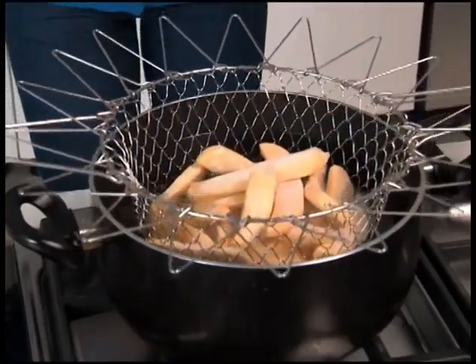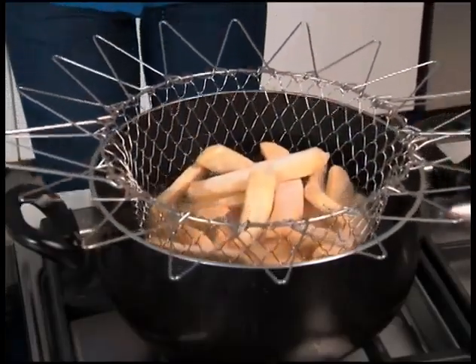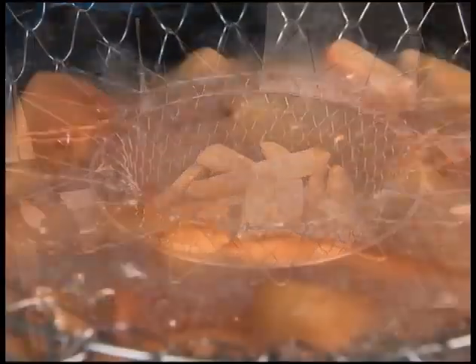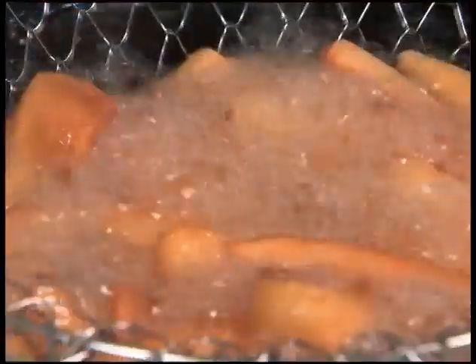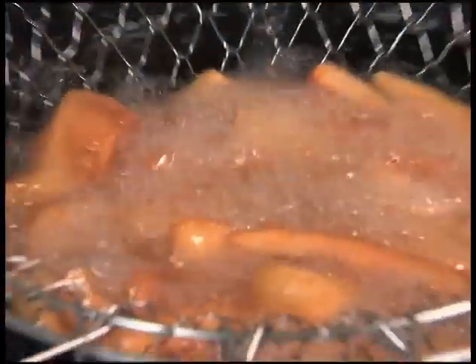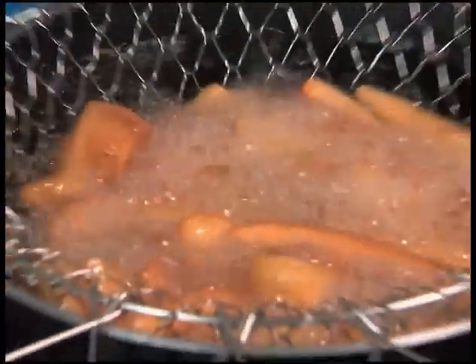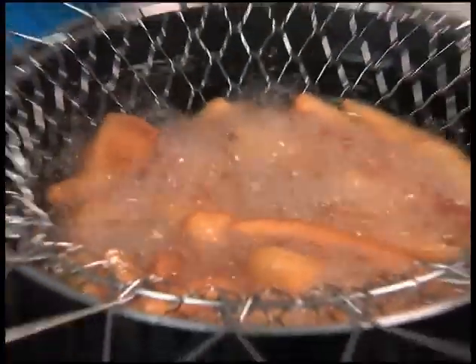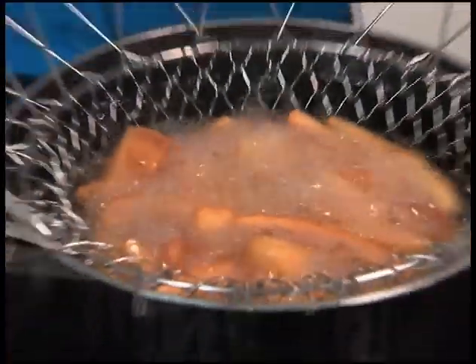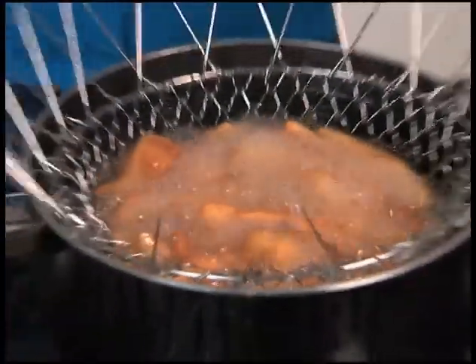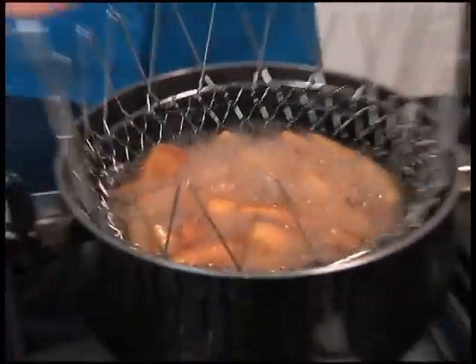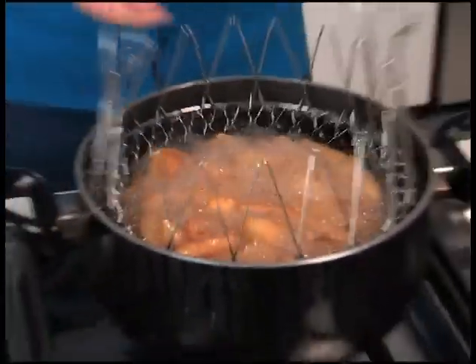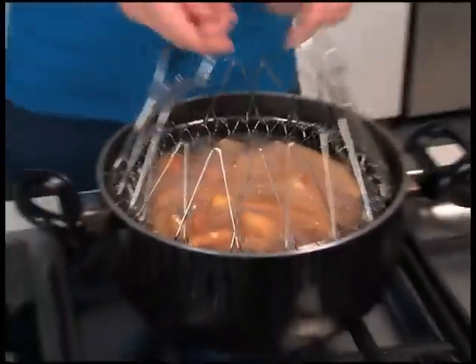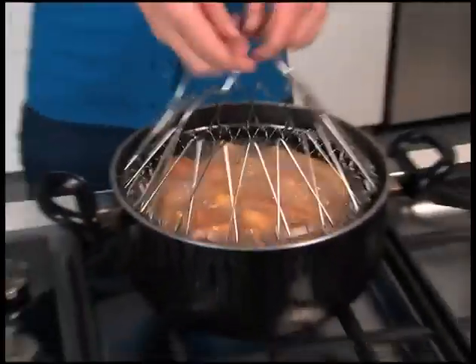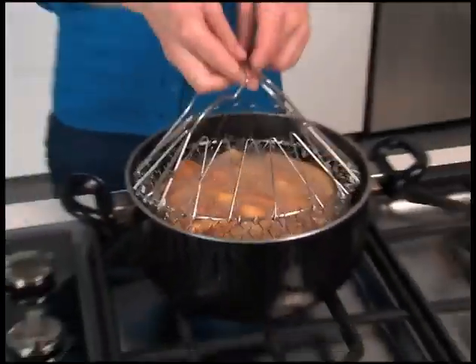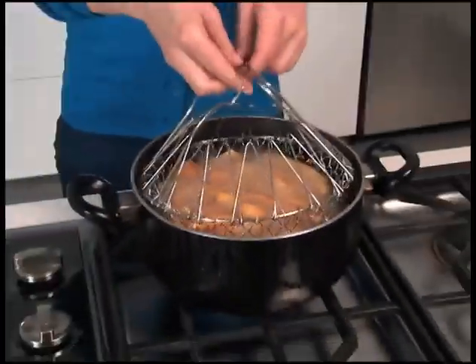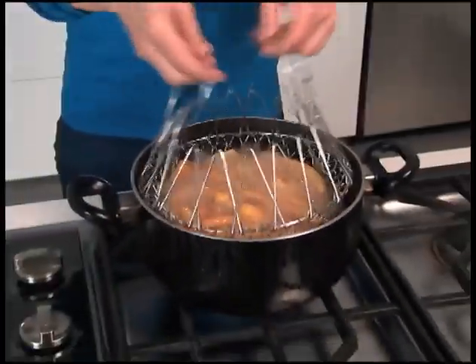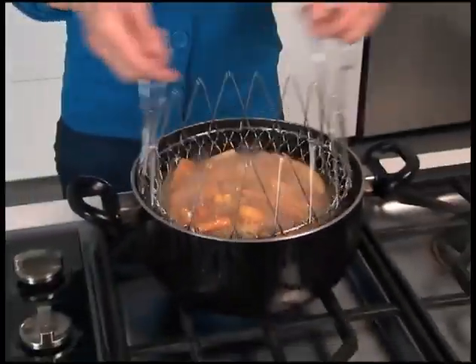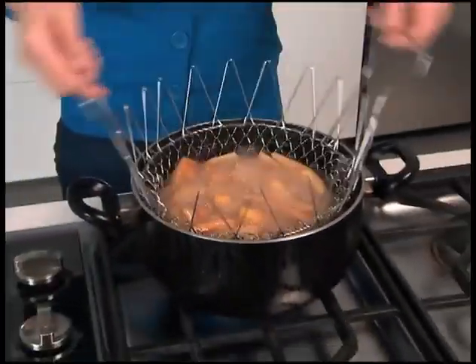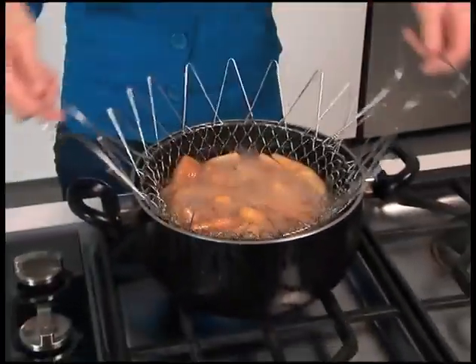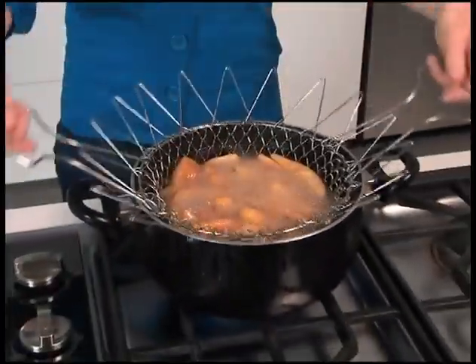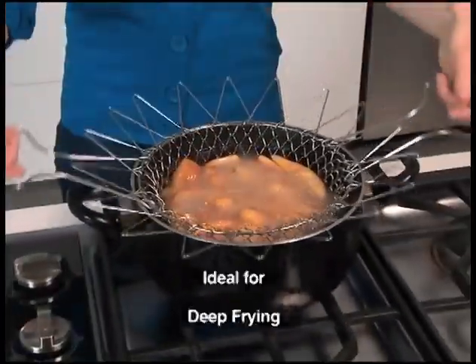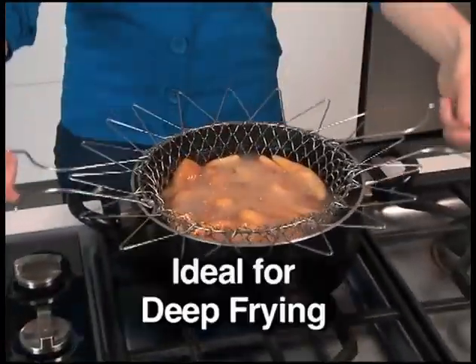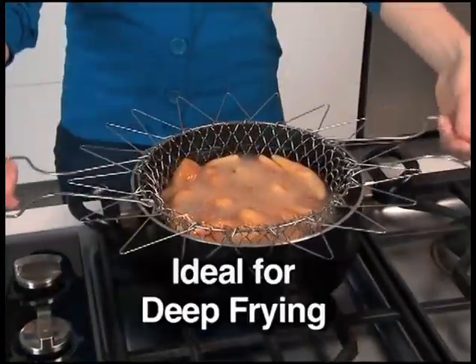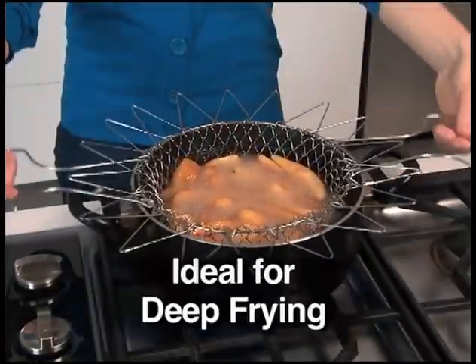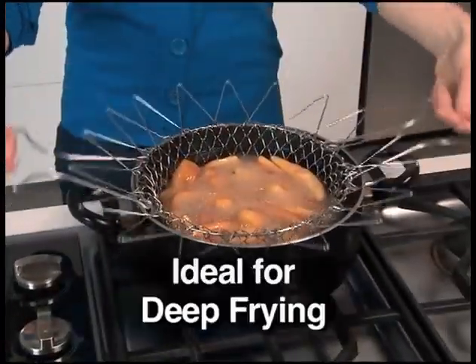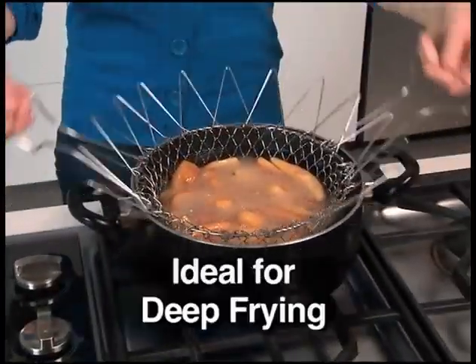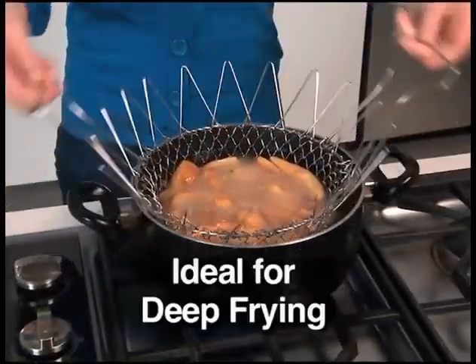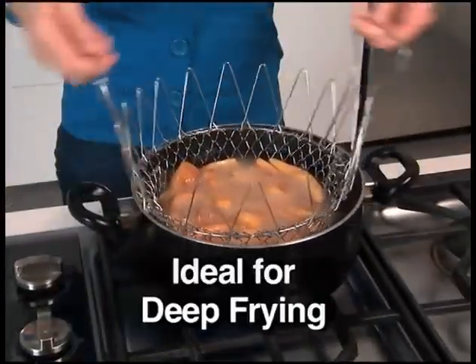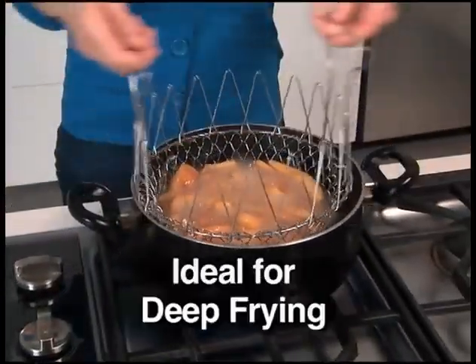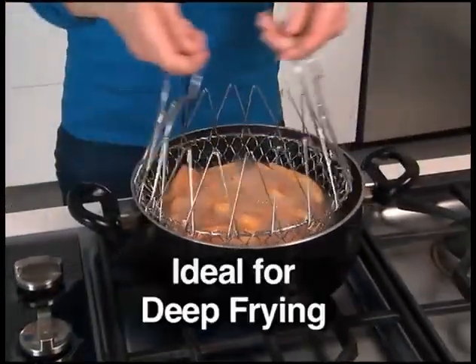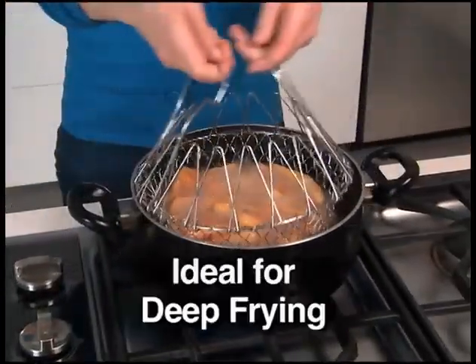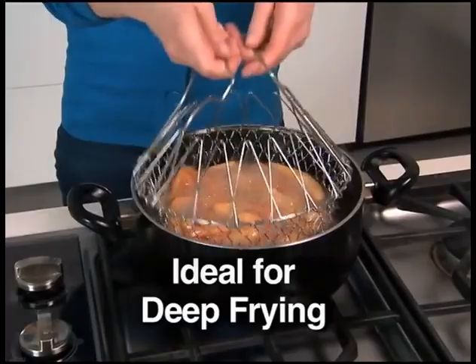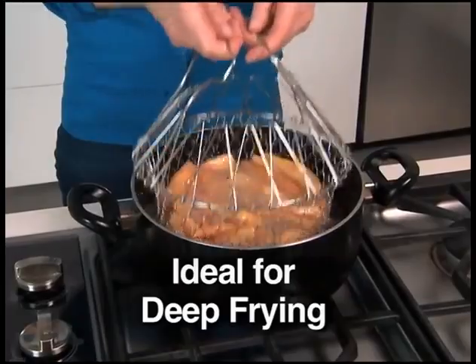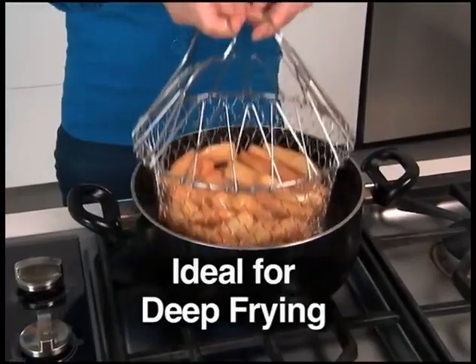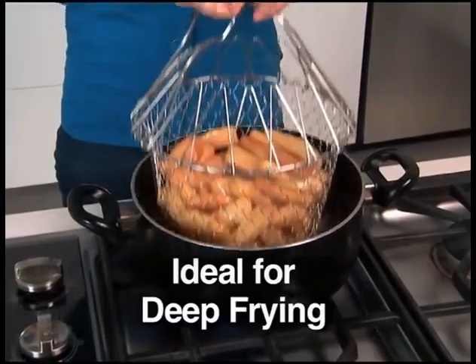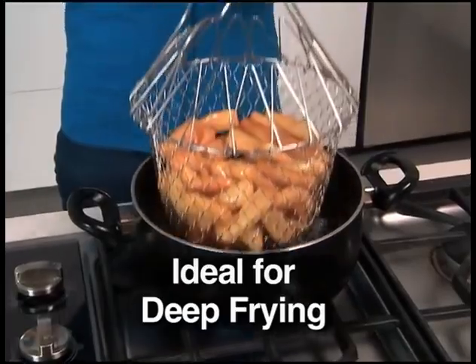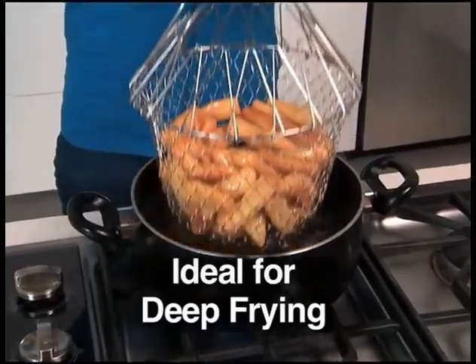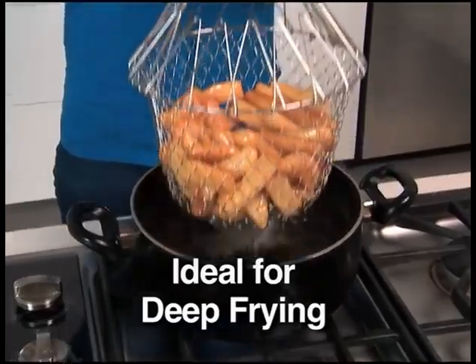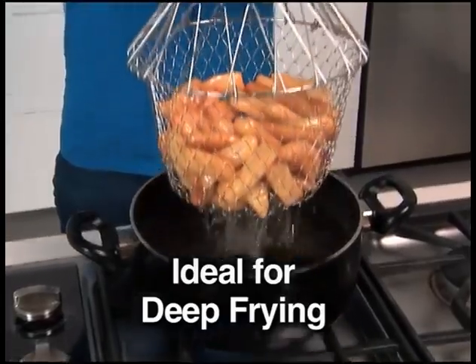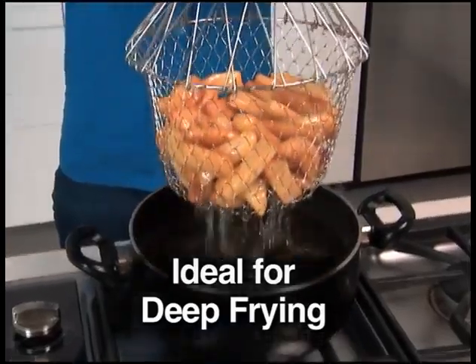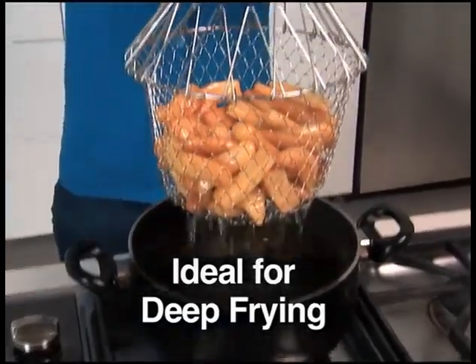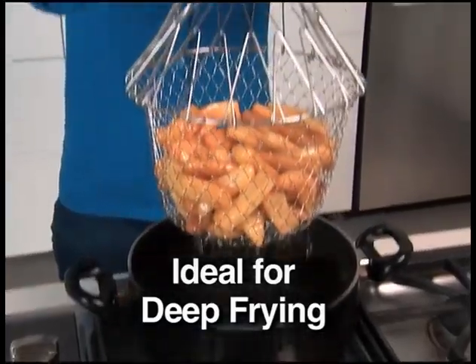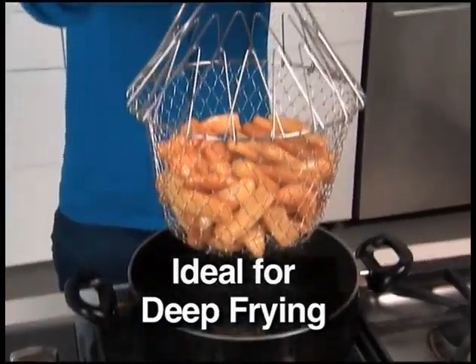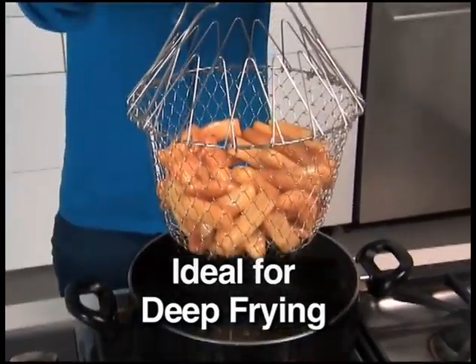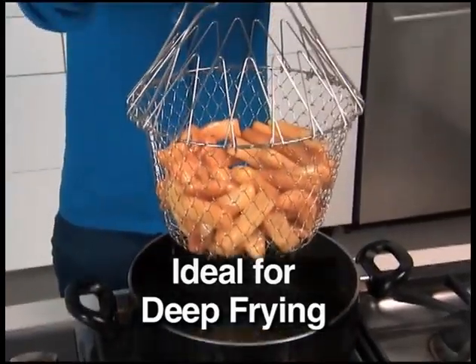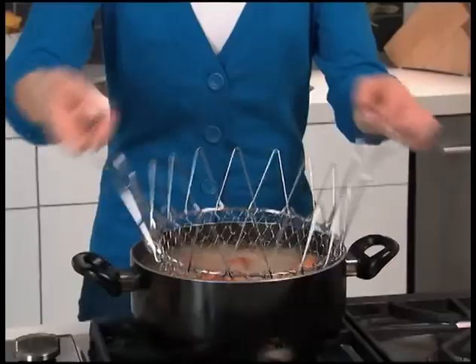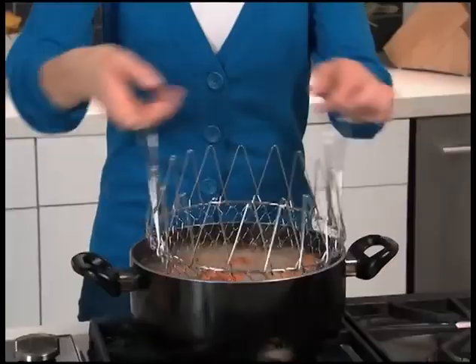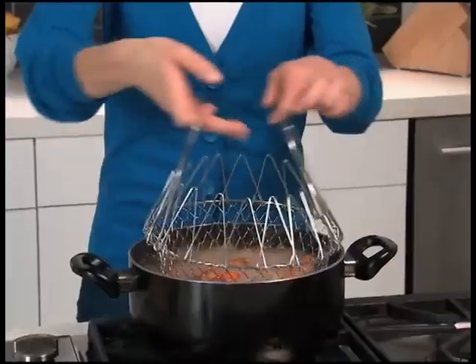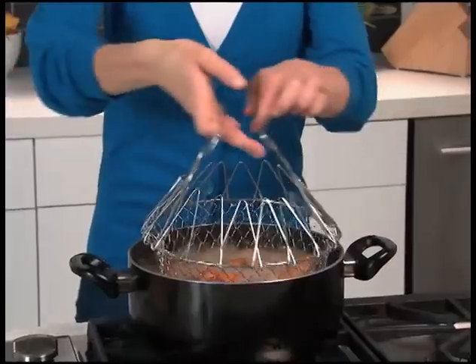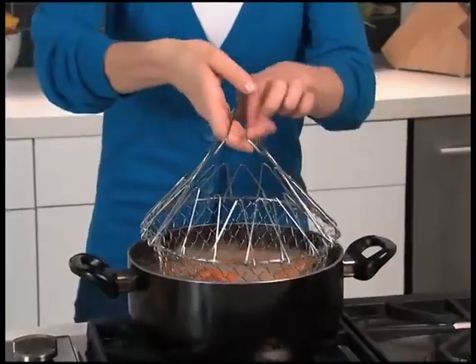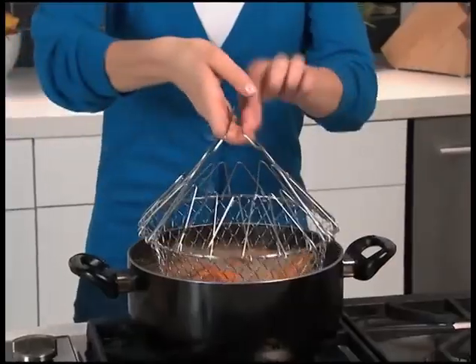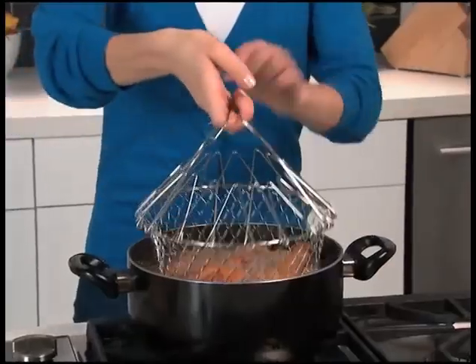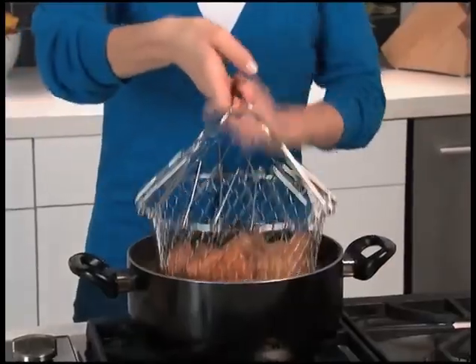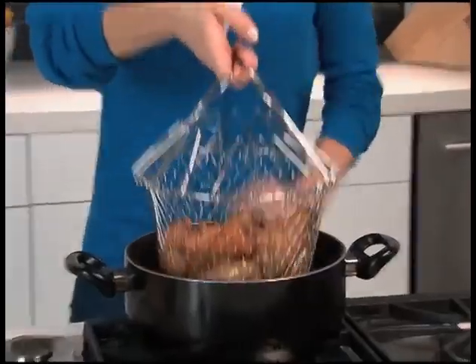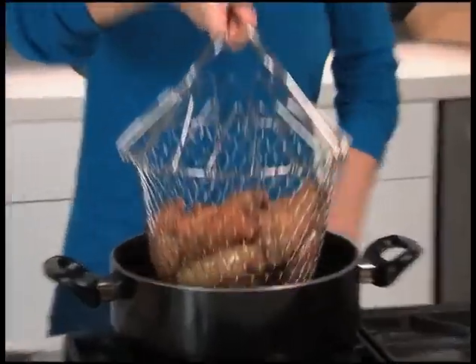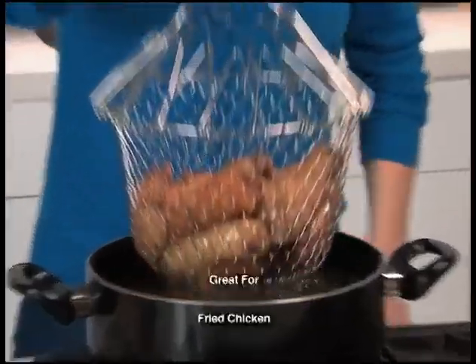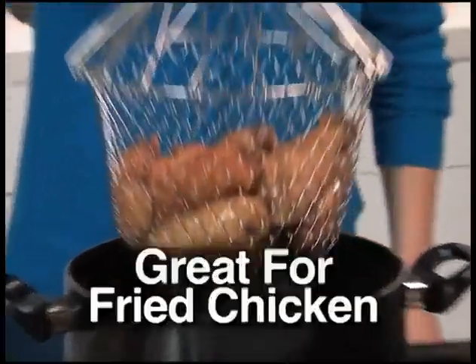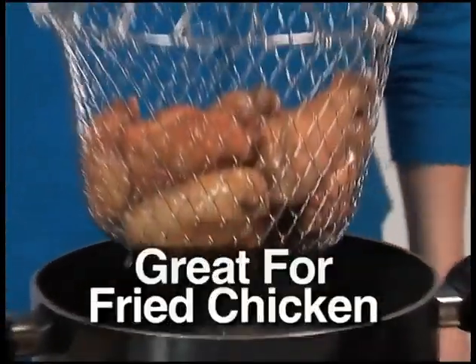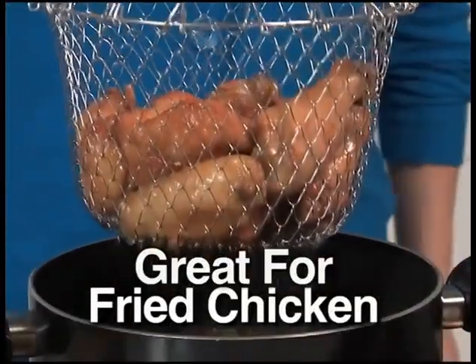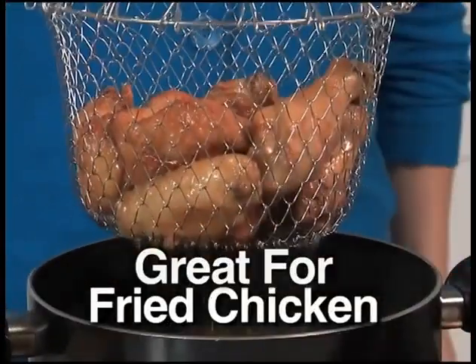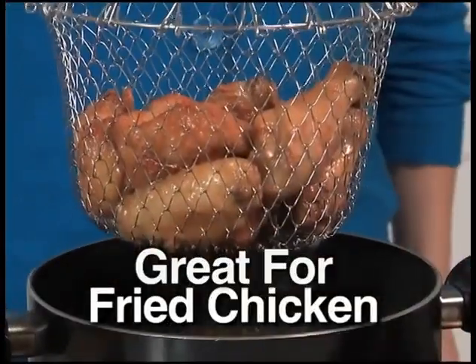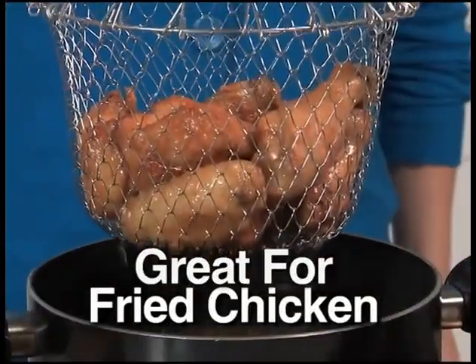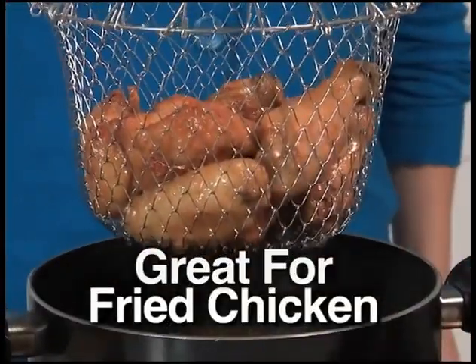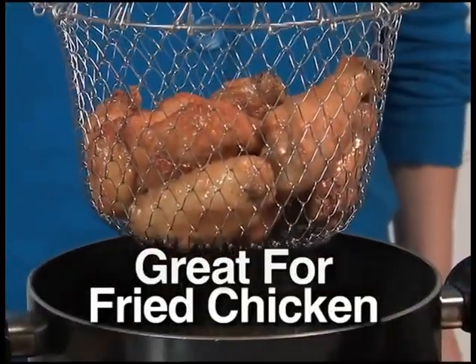It's also the ultimate deep fryer. Simply drop in your french fries and cook. Even in hot, bubbling oil, the handles remain cool to the touch. Cooking is quick, easy, and safe.